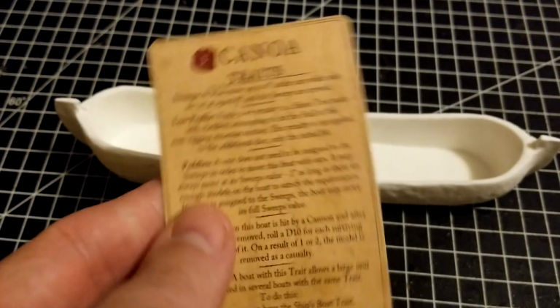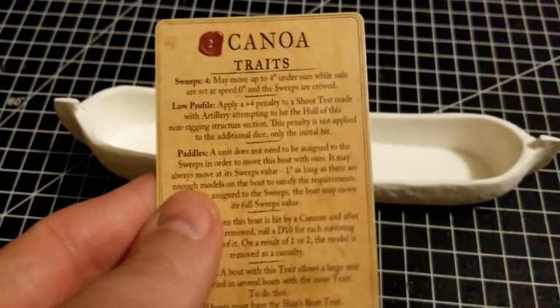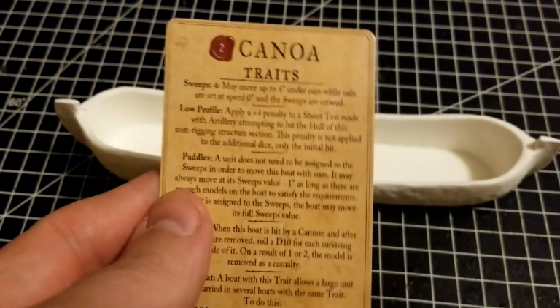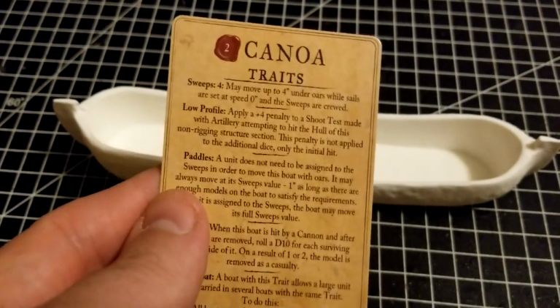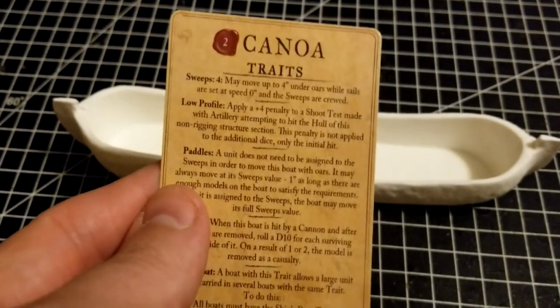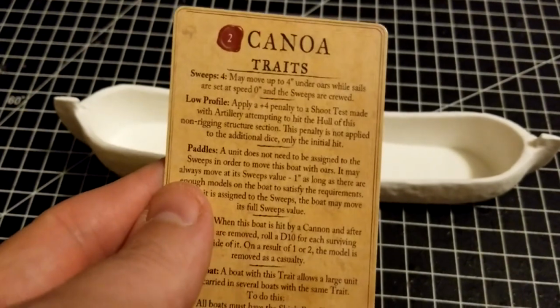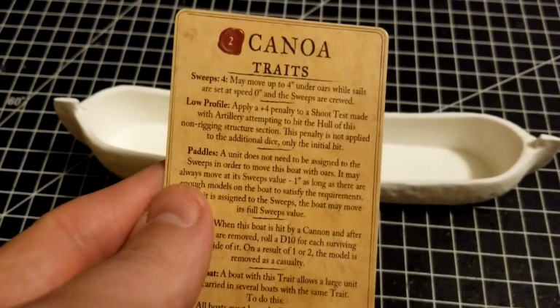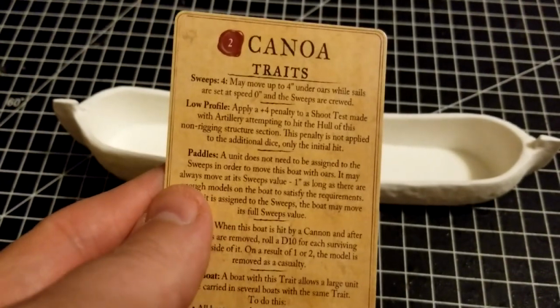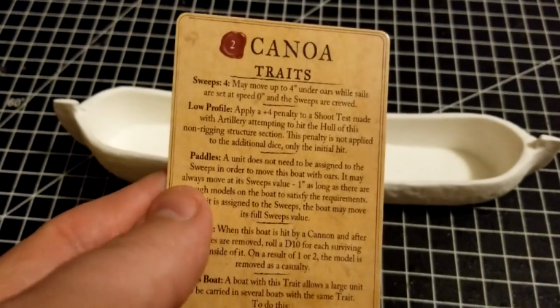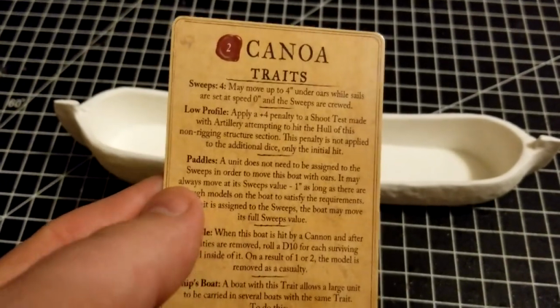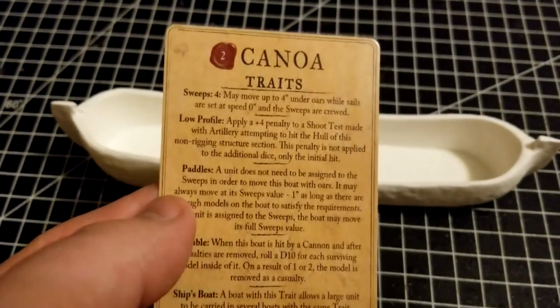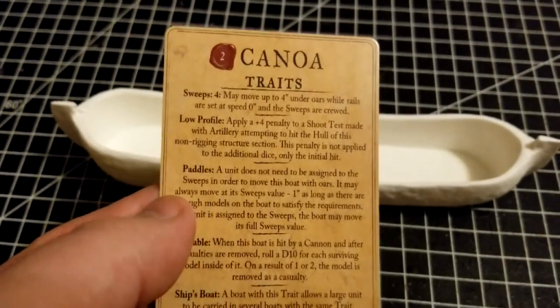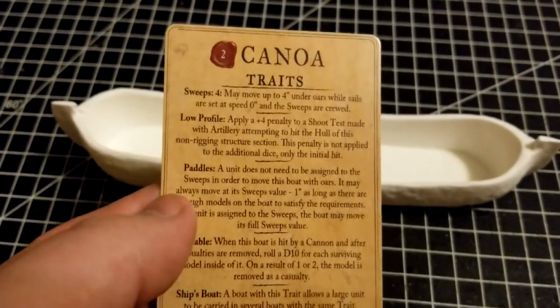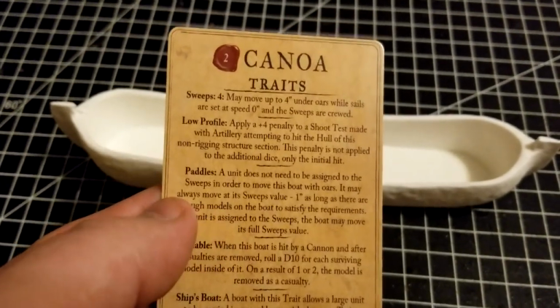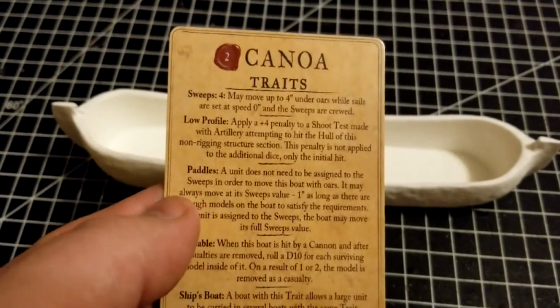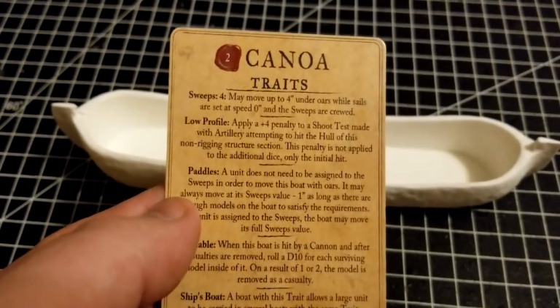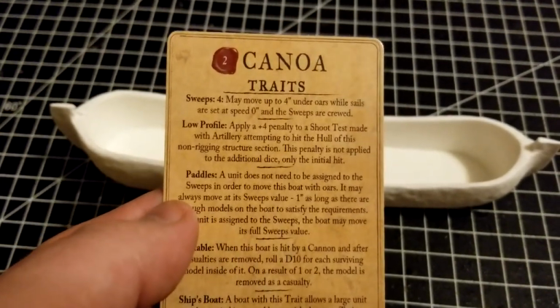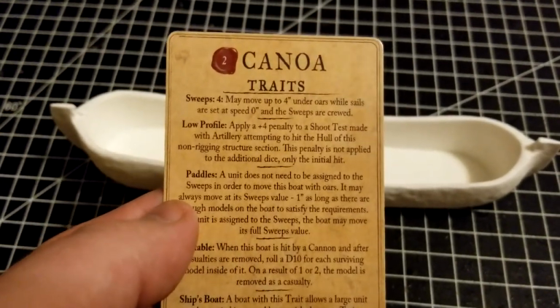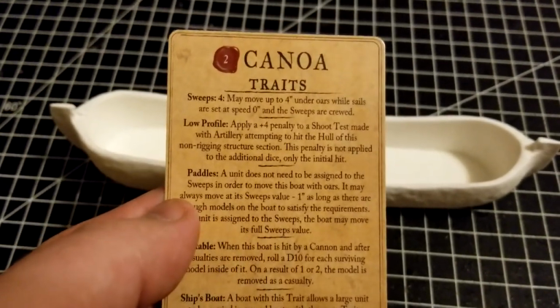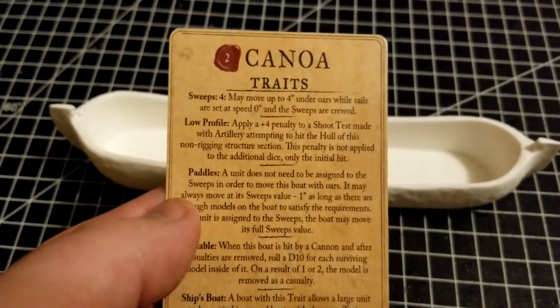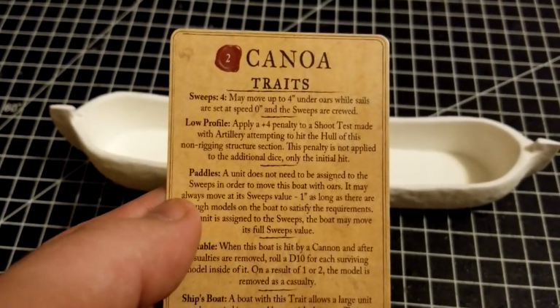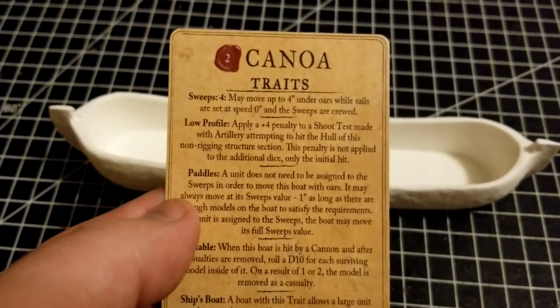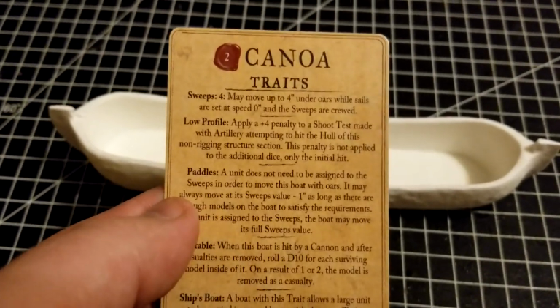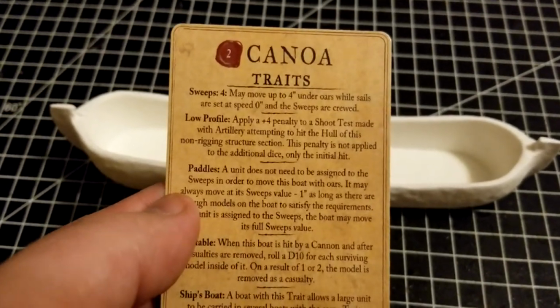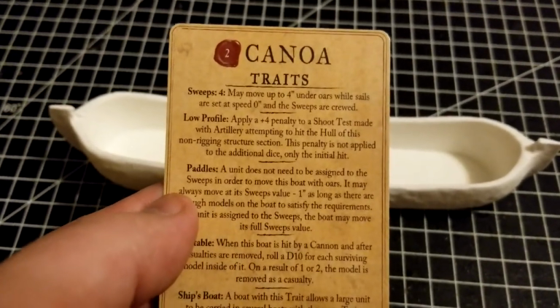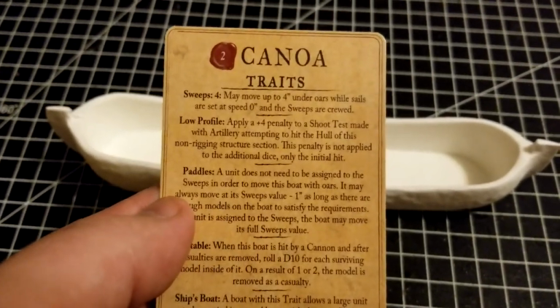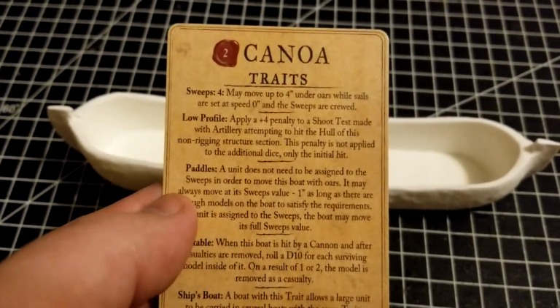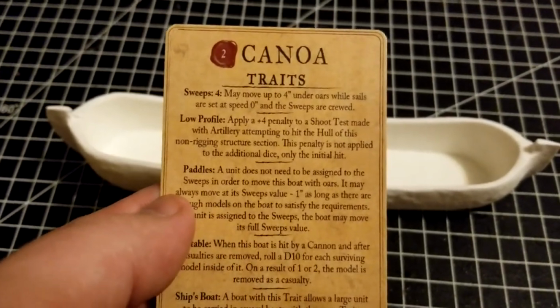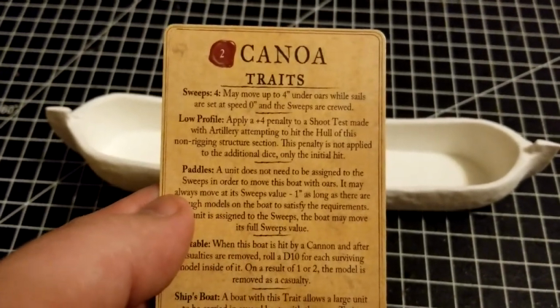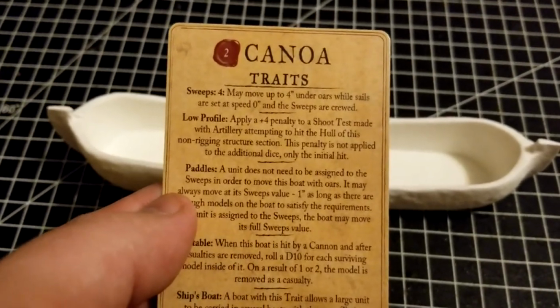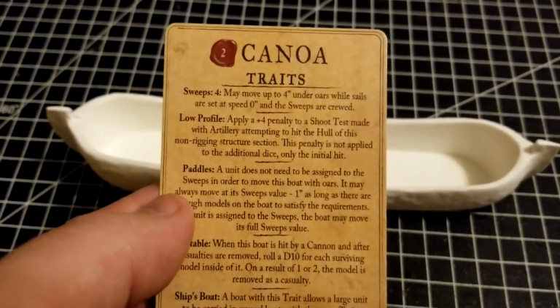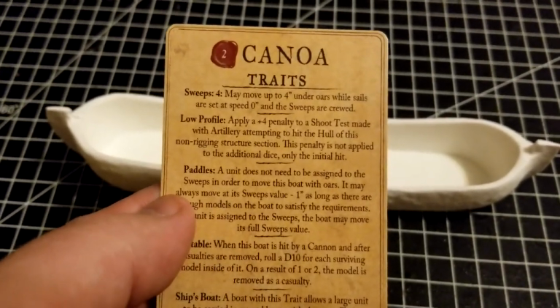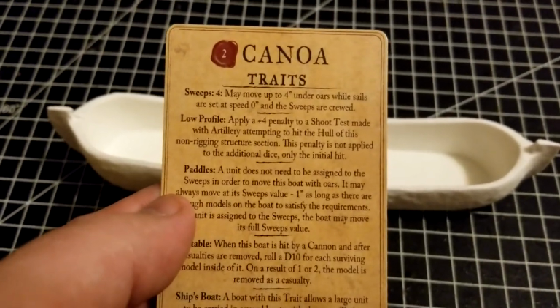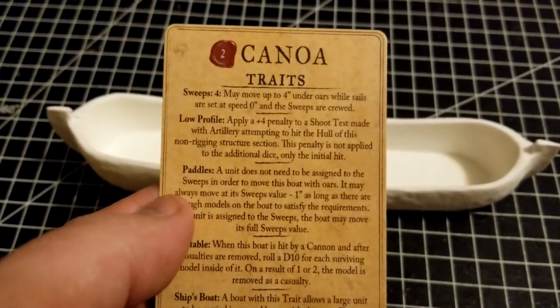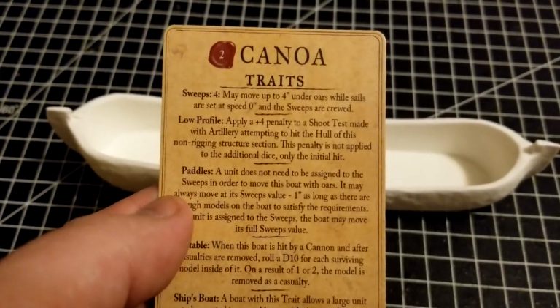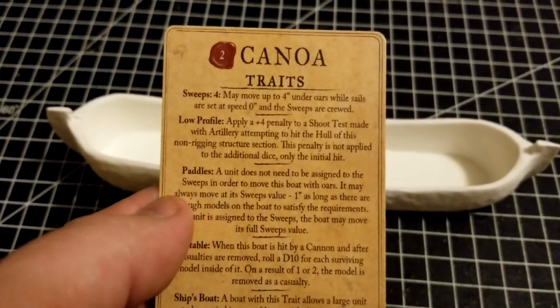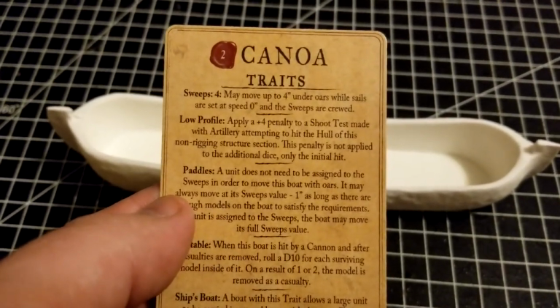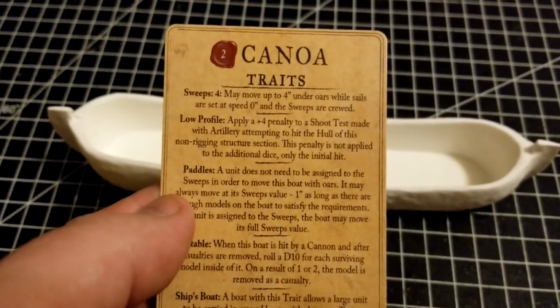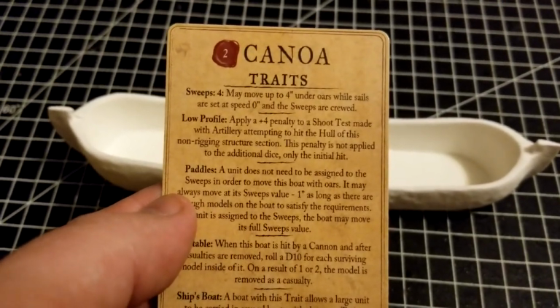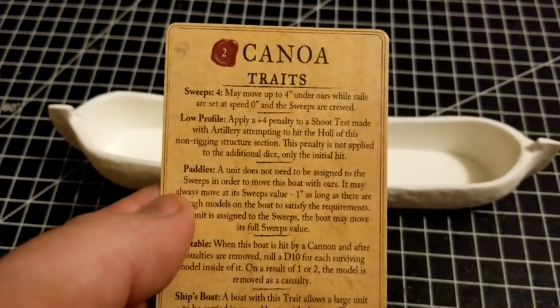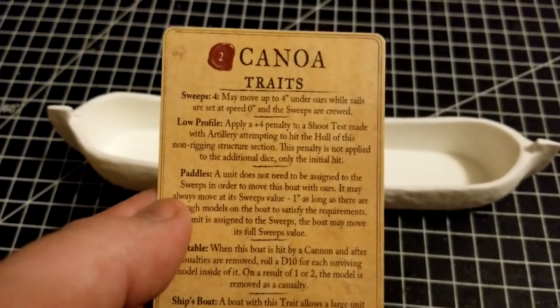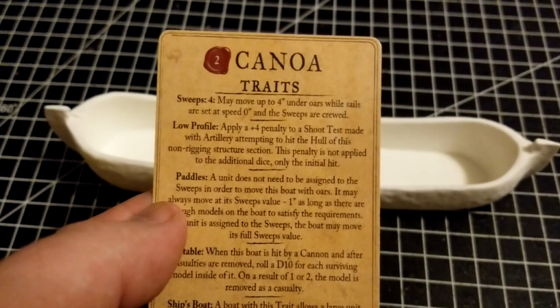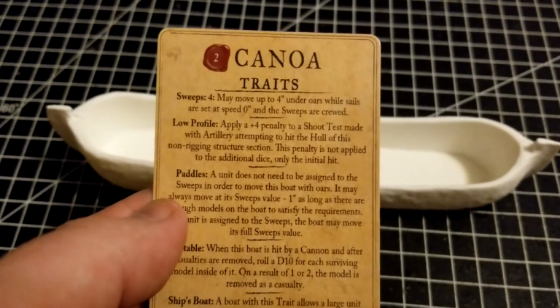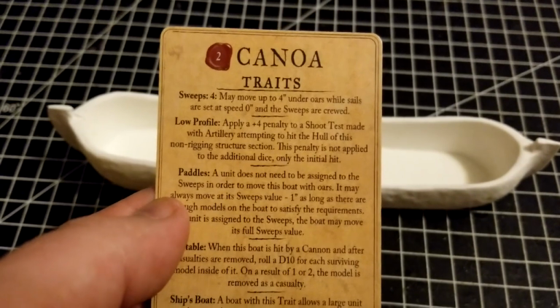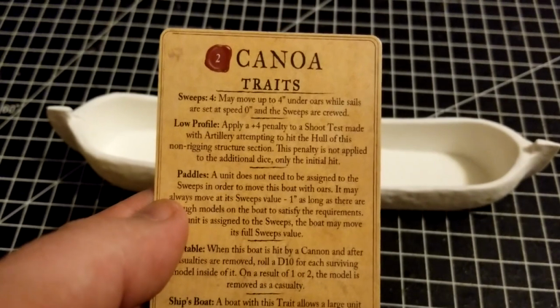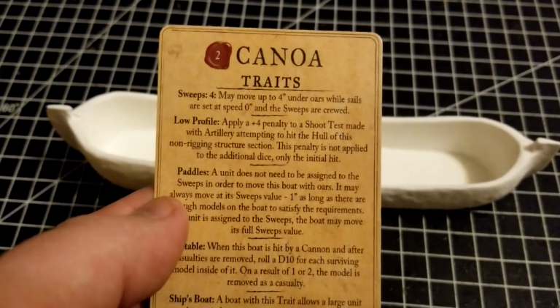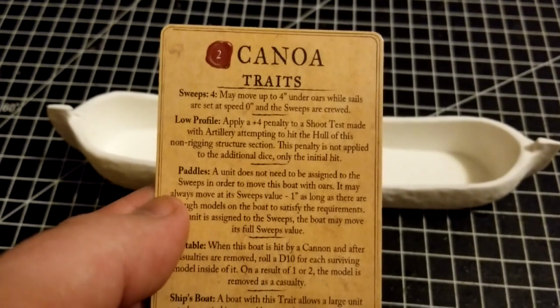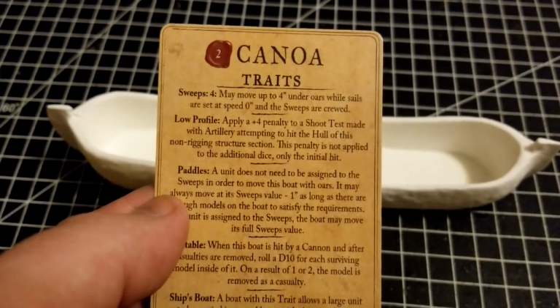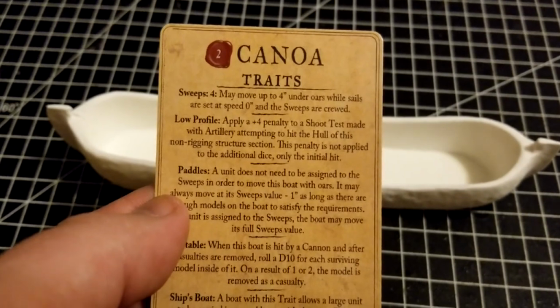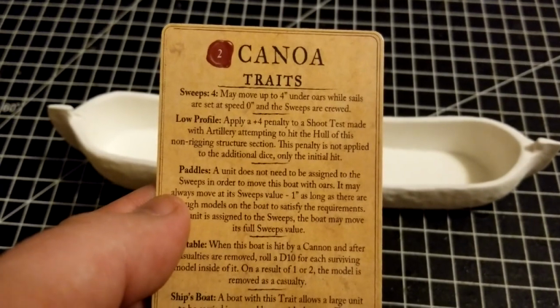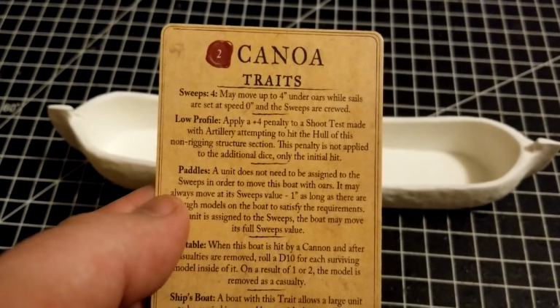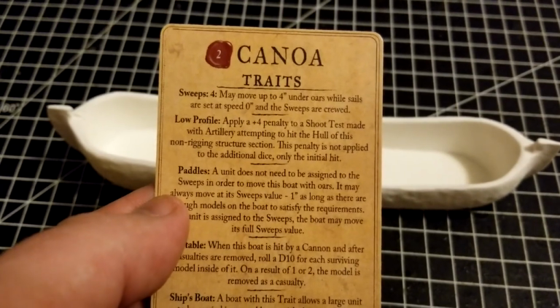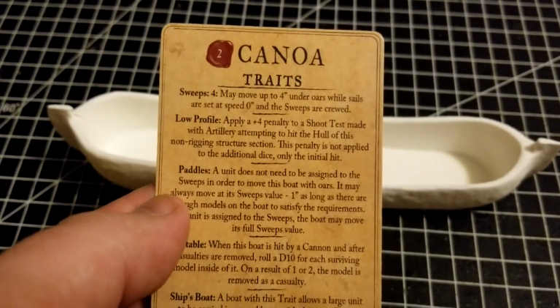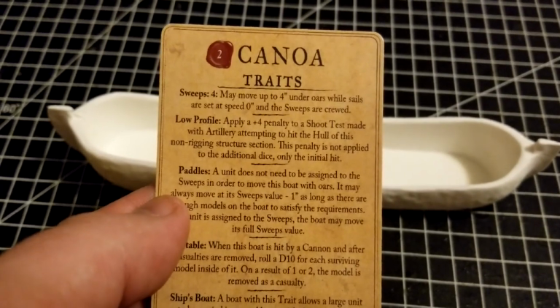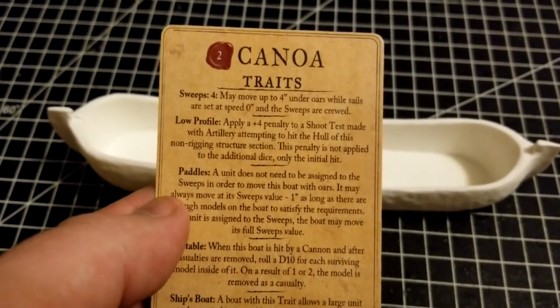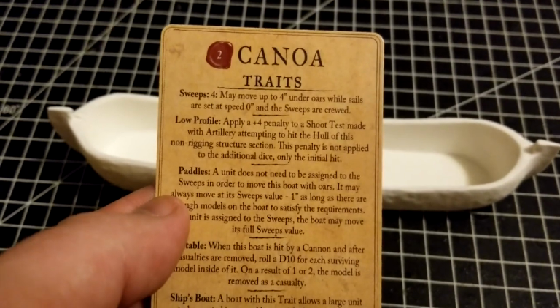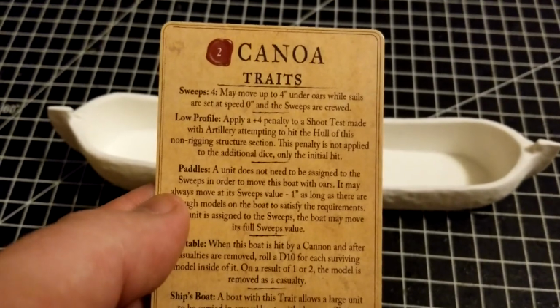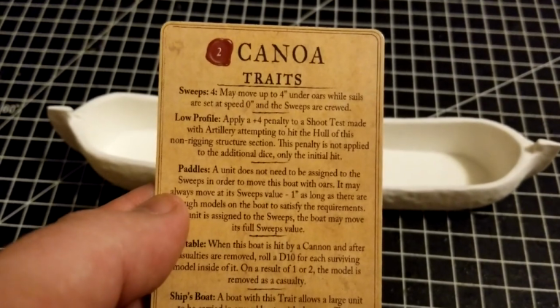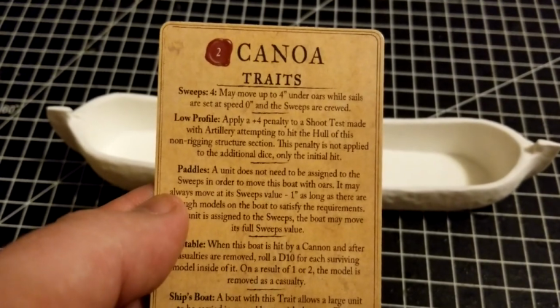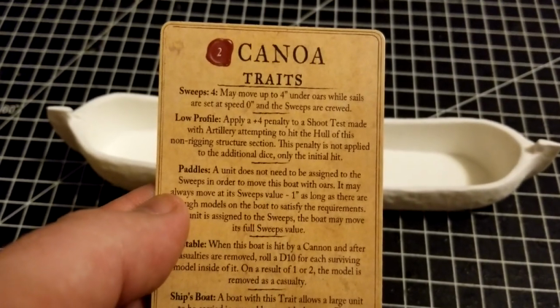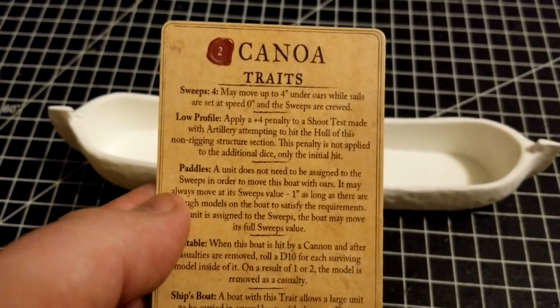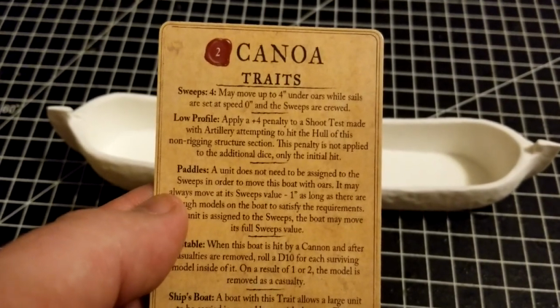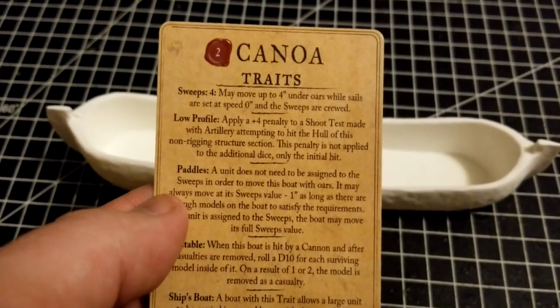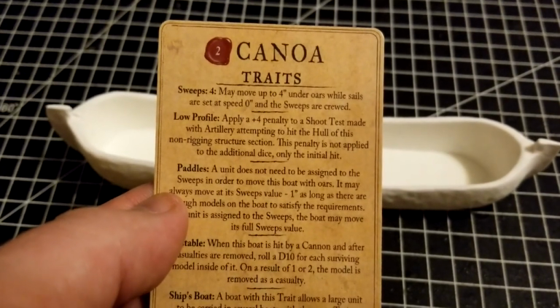It's got Sweeps 4, so you can move up to four inches under oars while the sails are at speed zero.